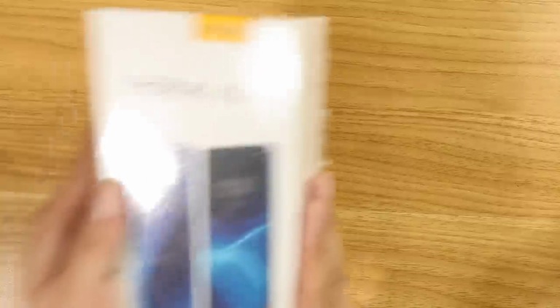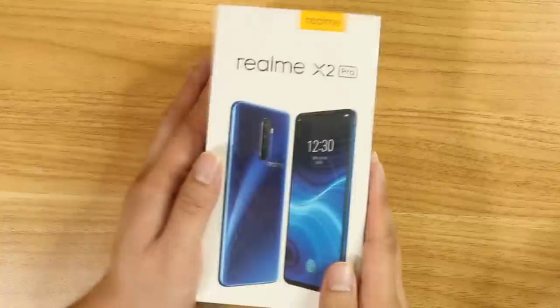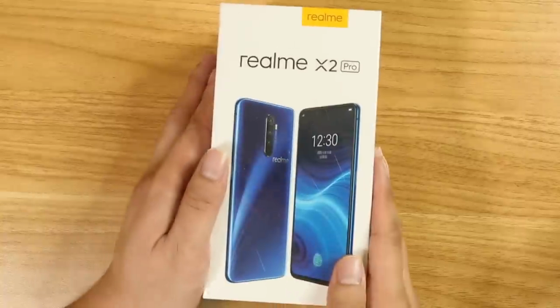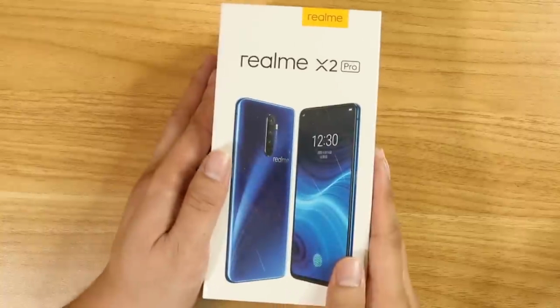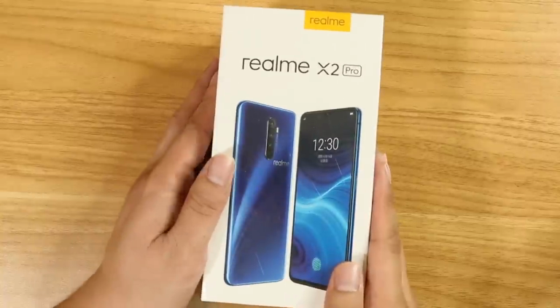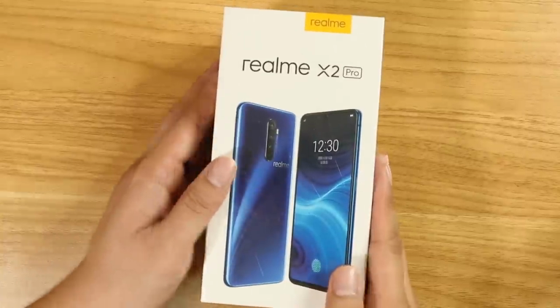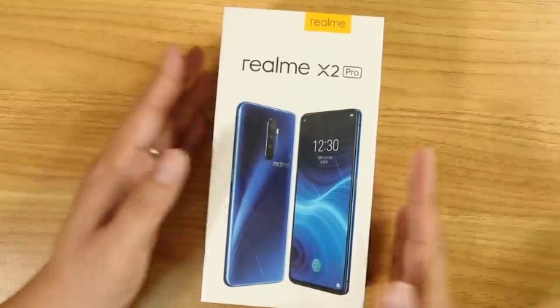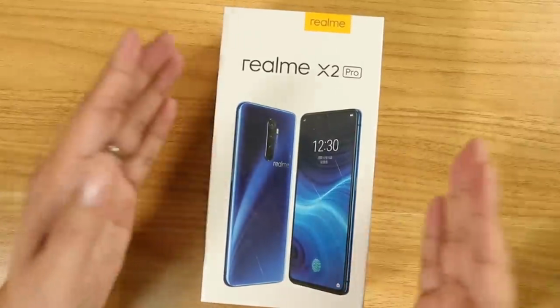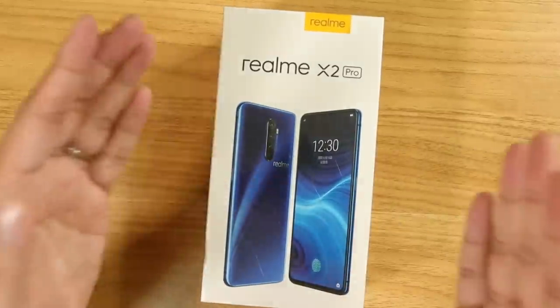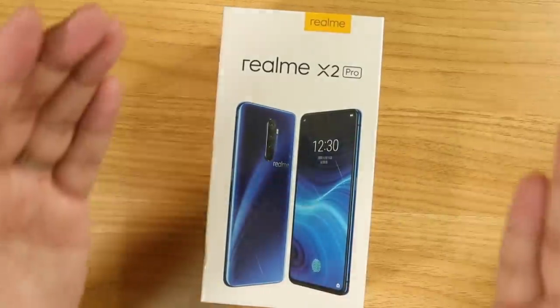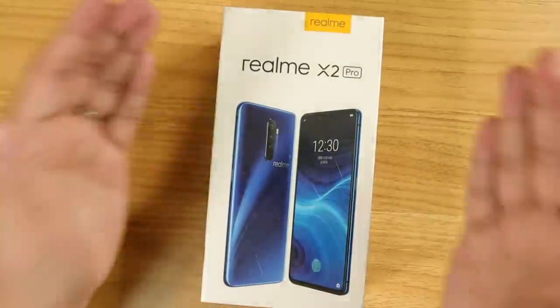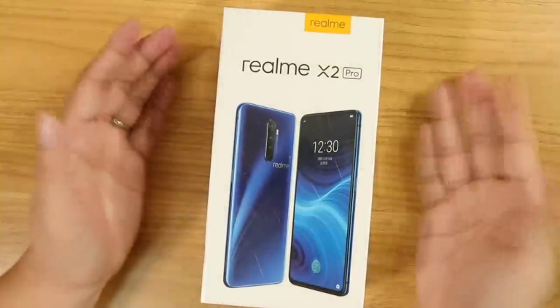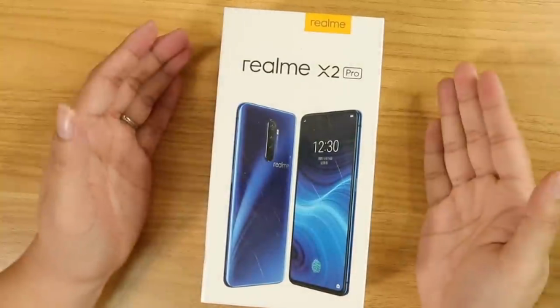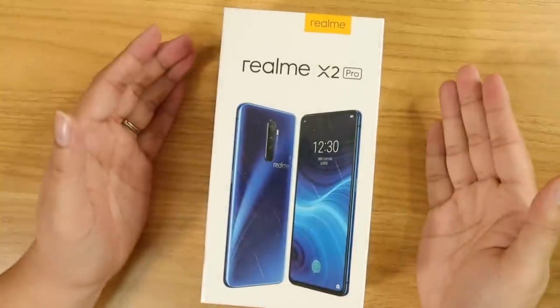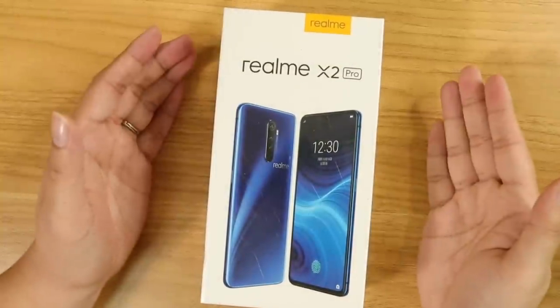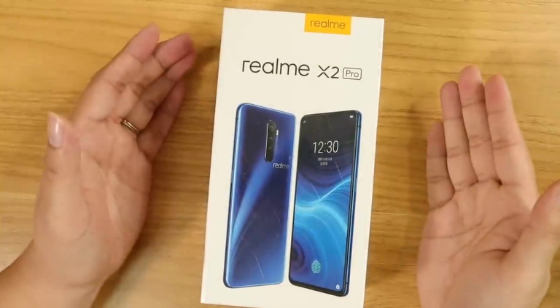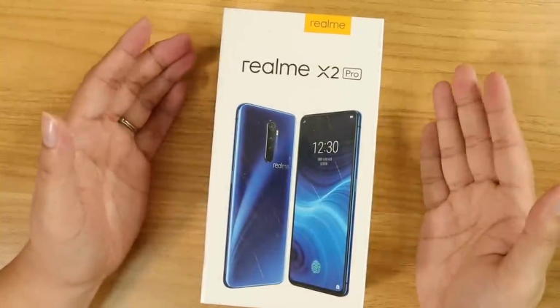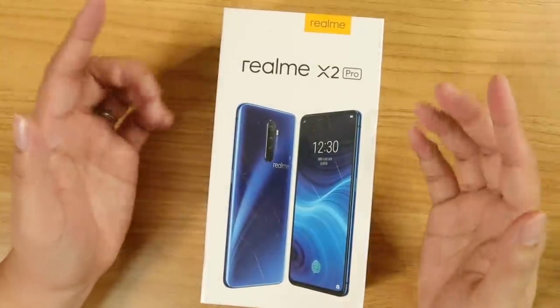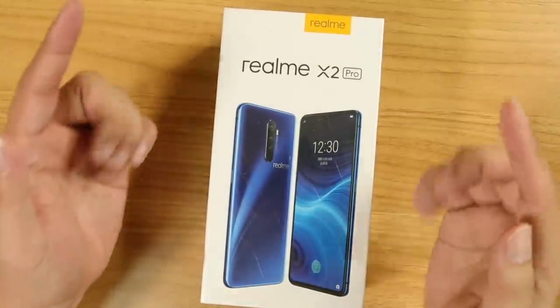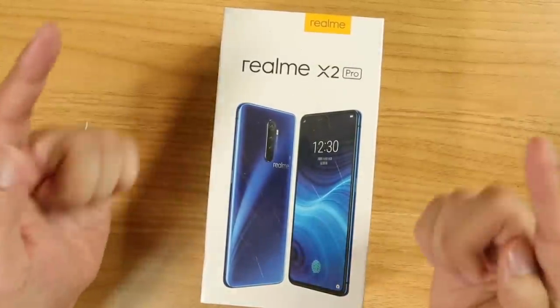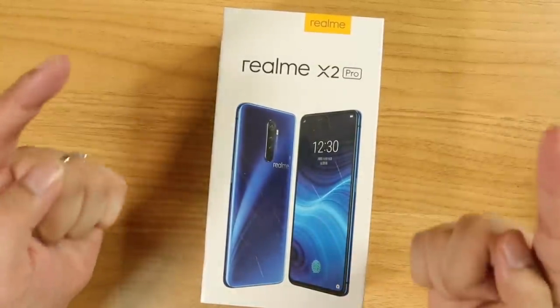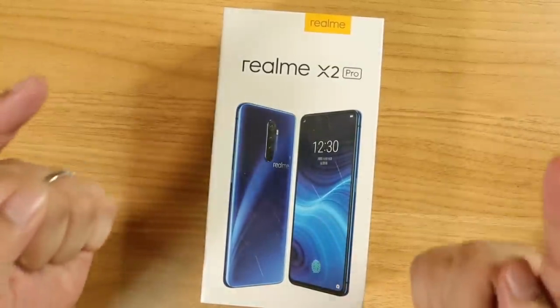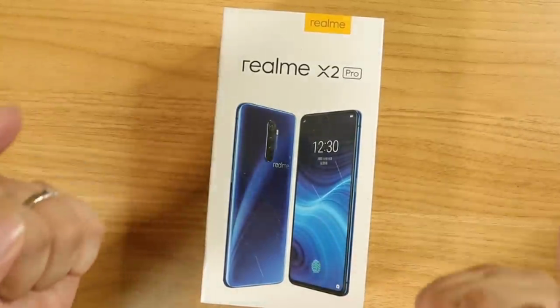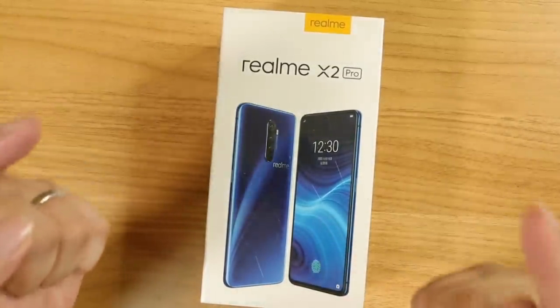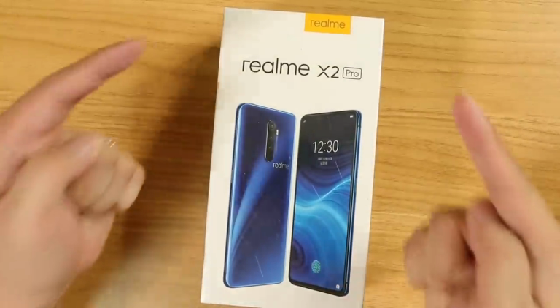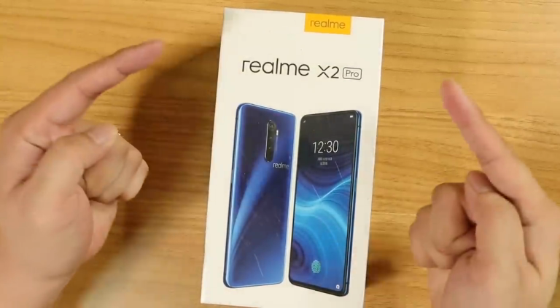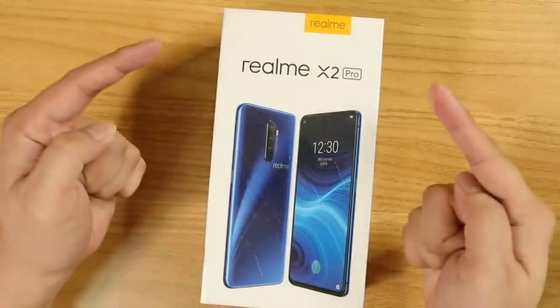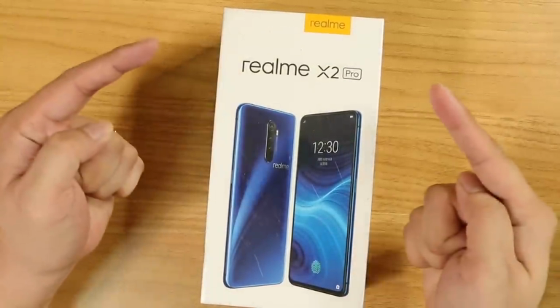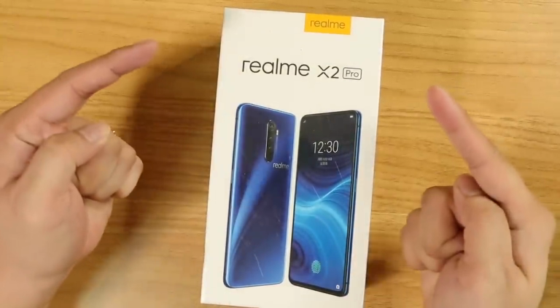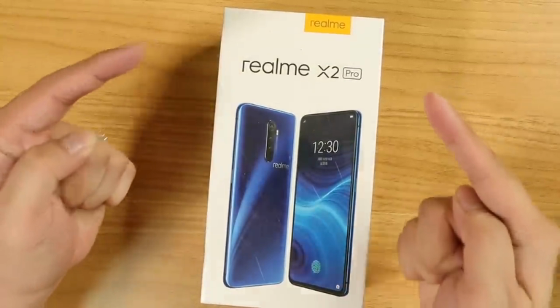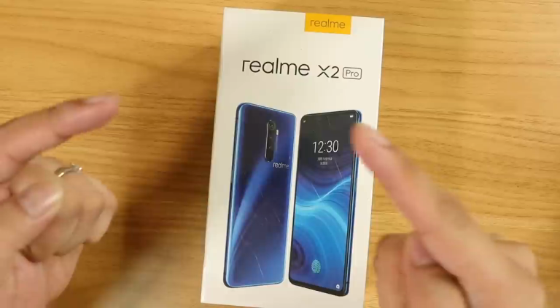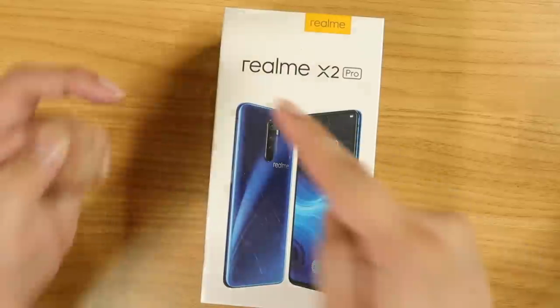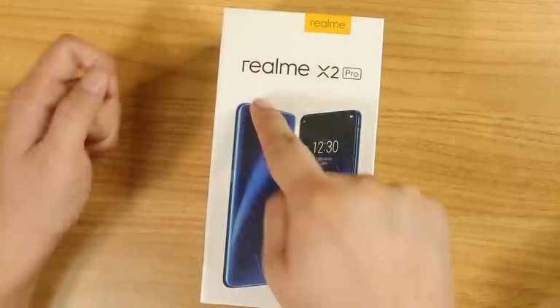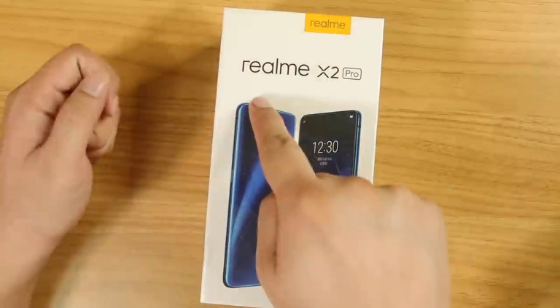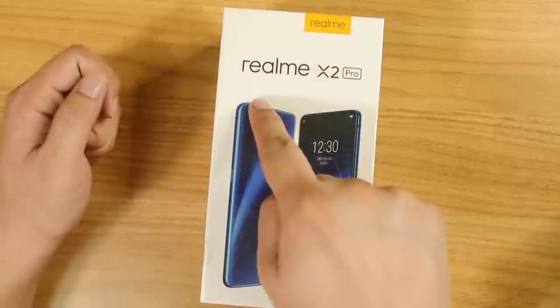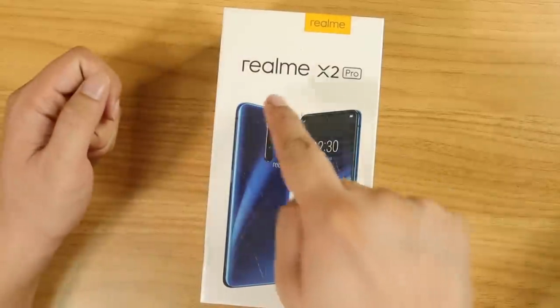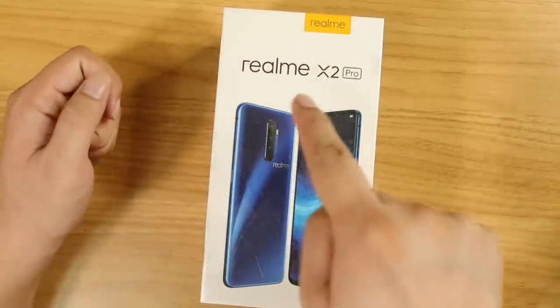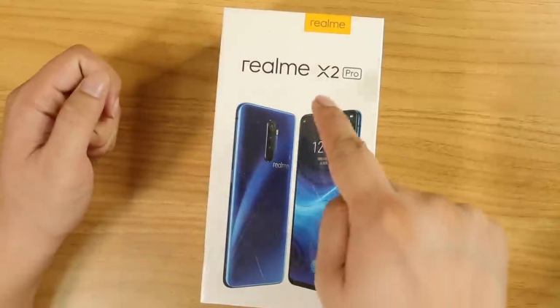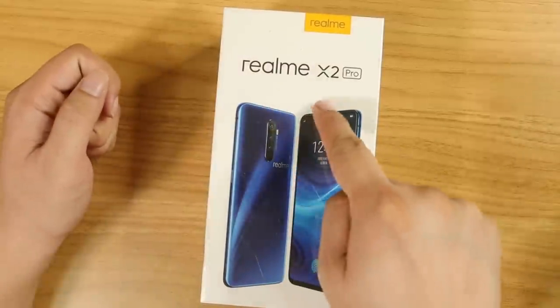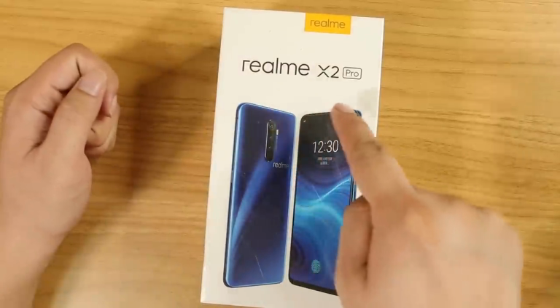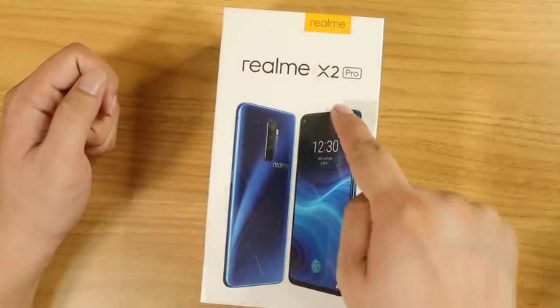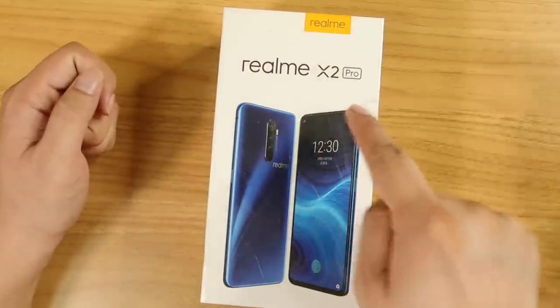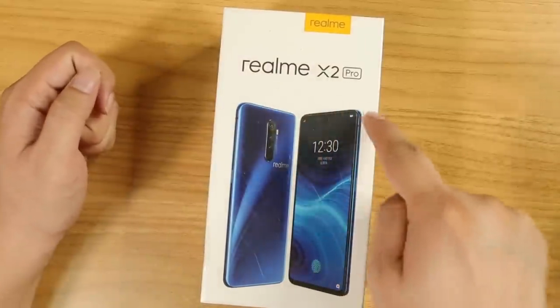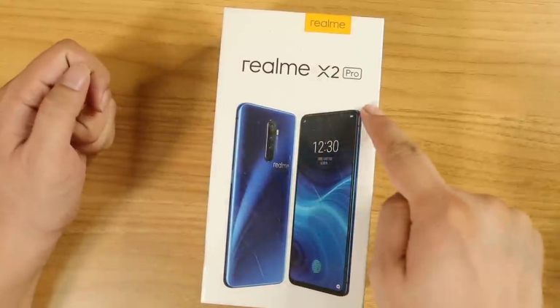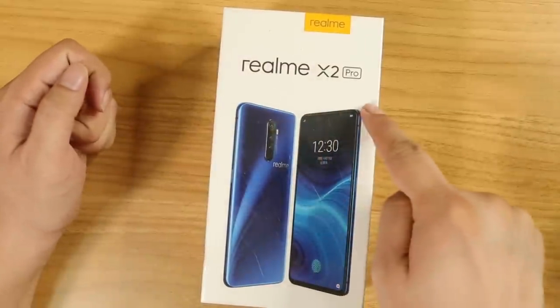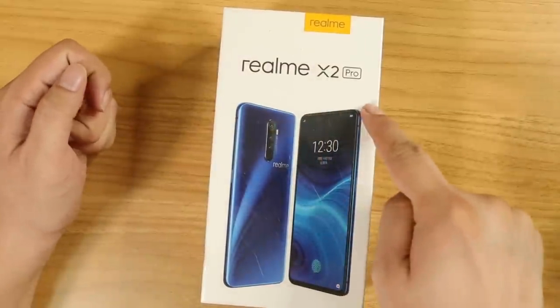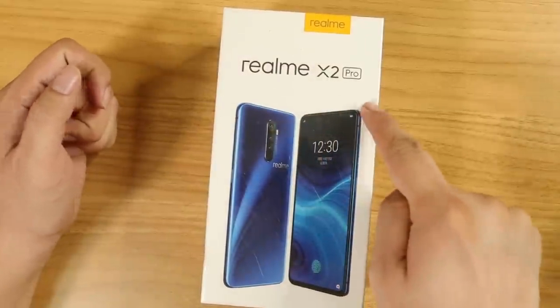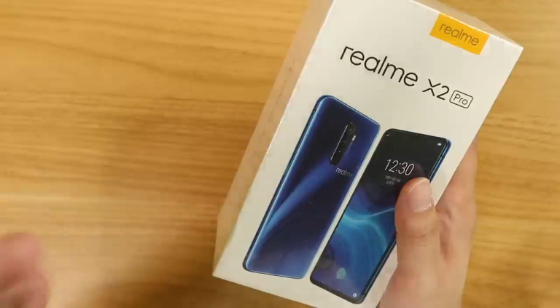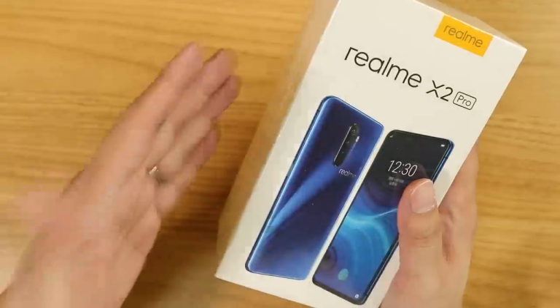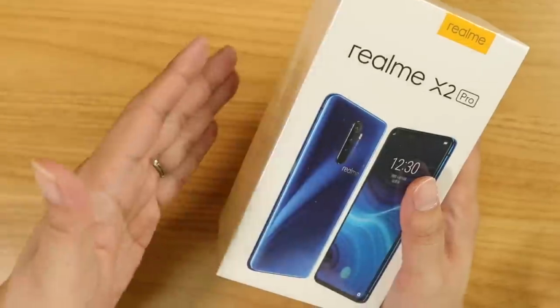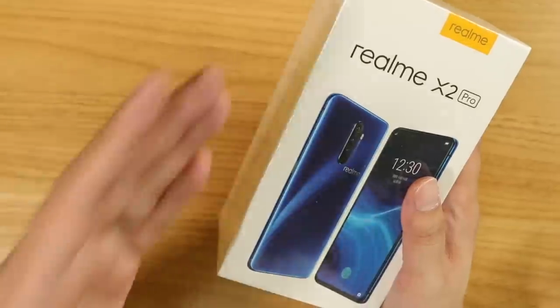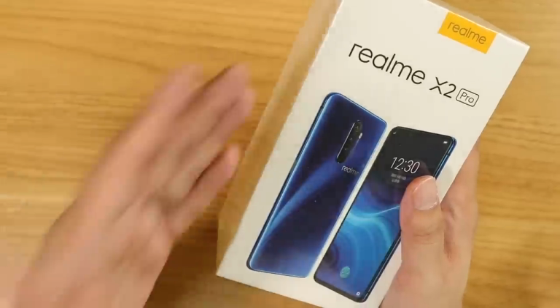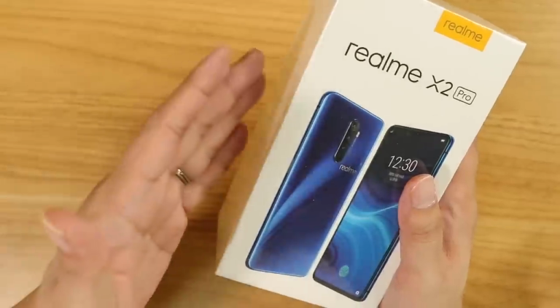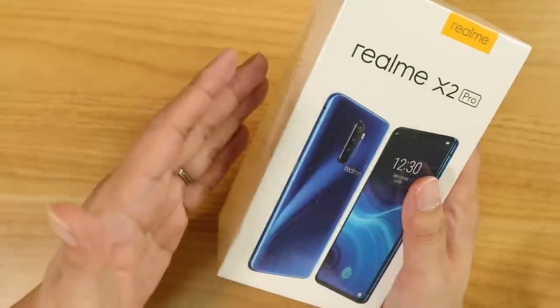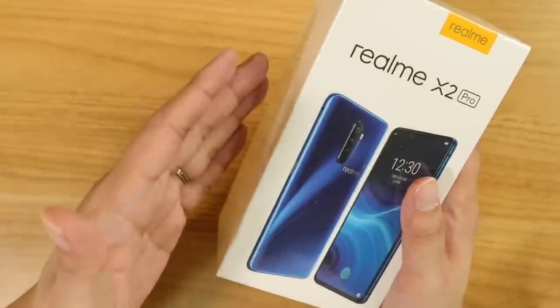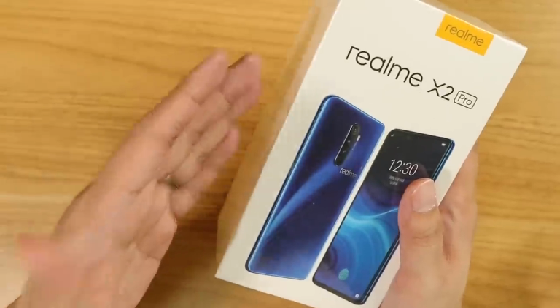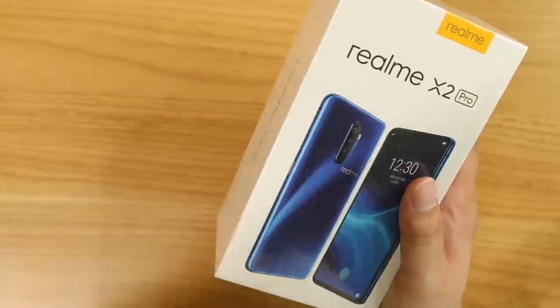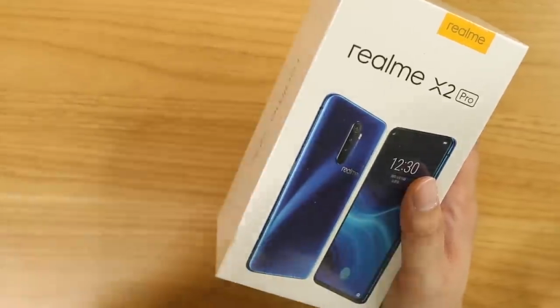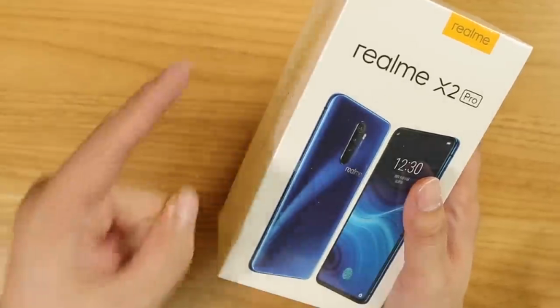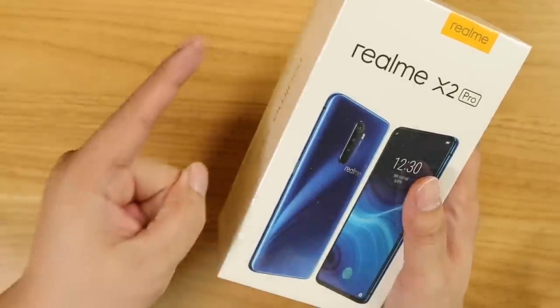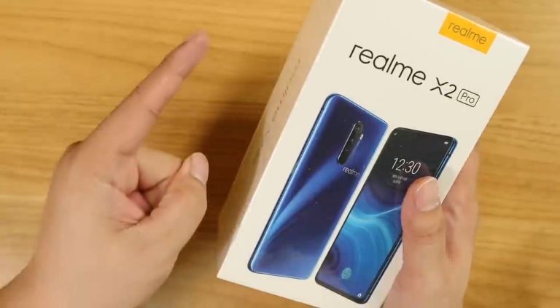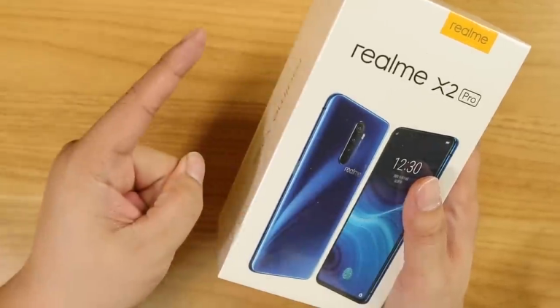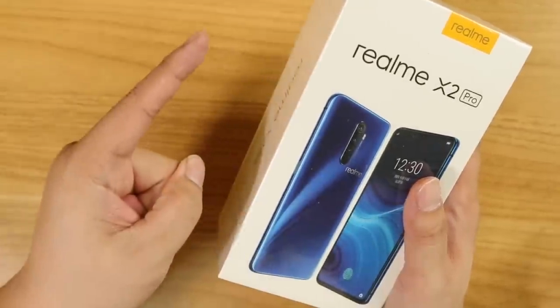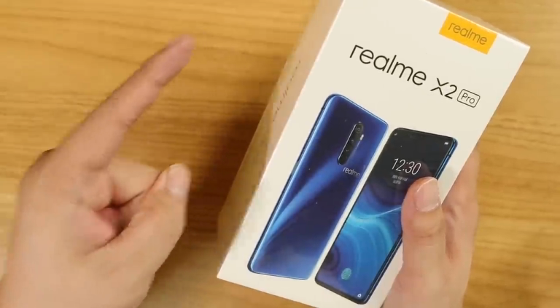This is Realme's most powerful smartphone, the Realme X2 Pro — Realme's first flagship killer.